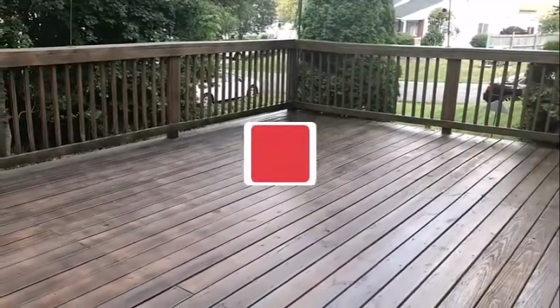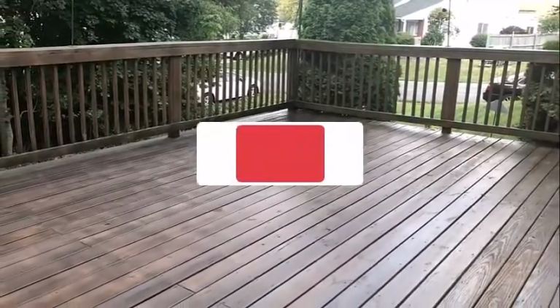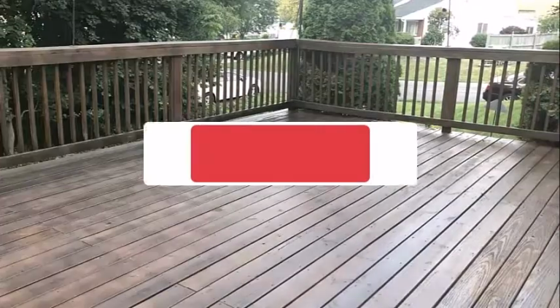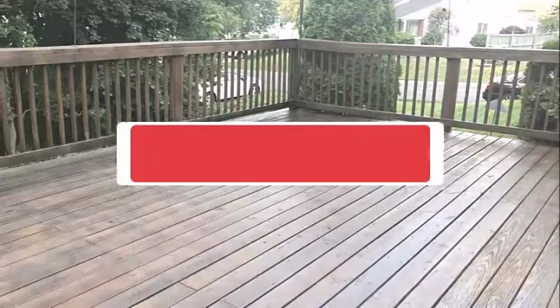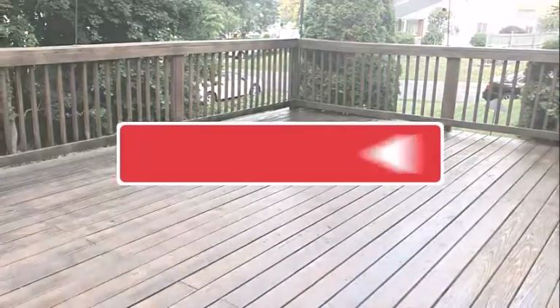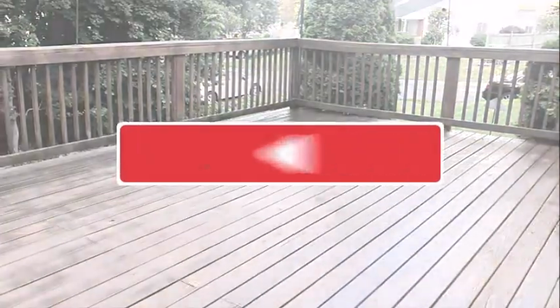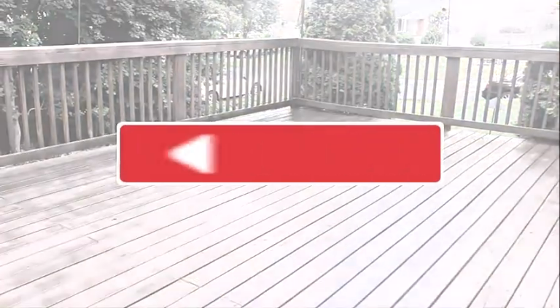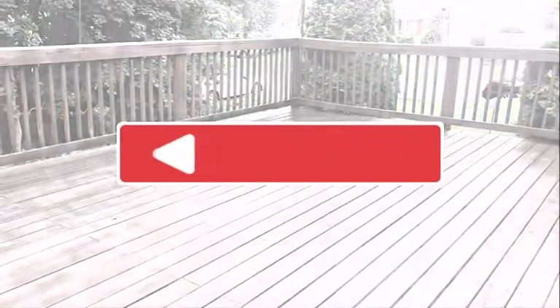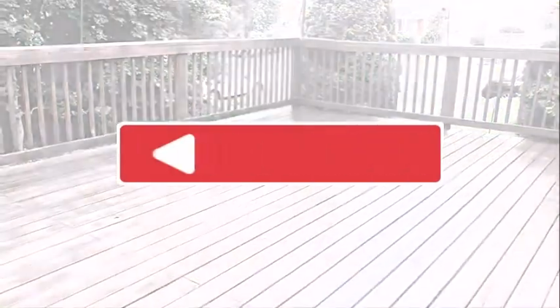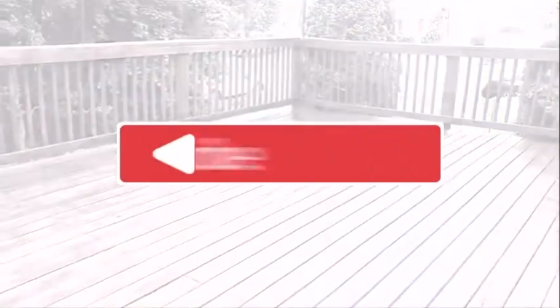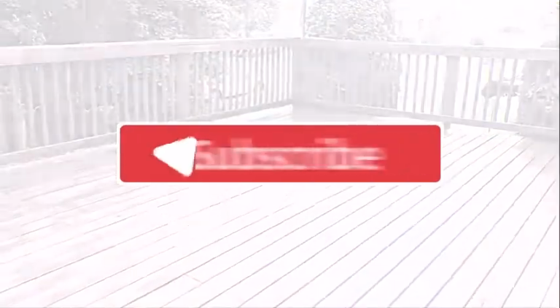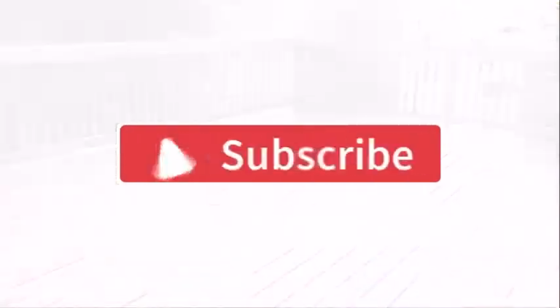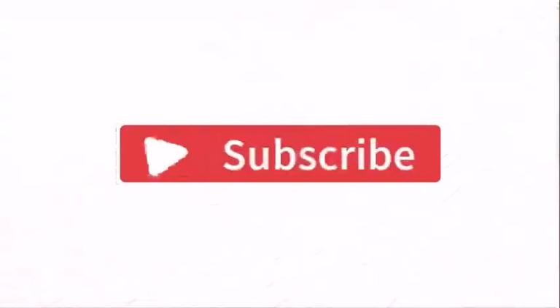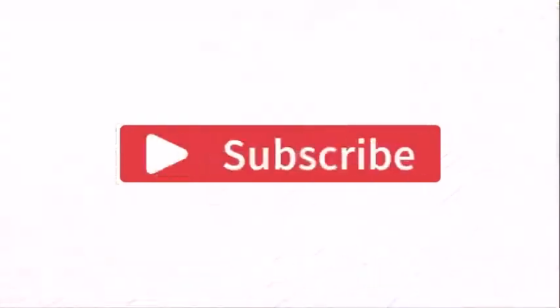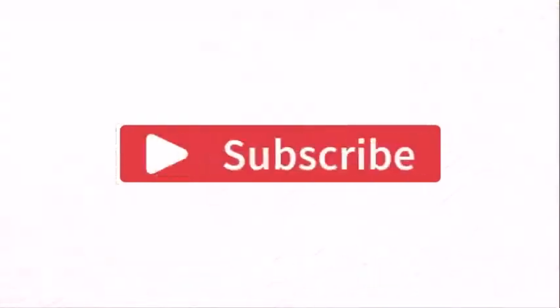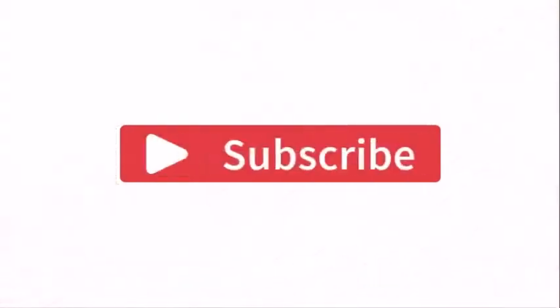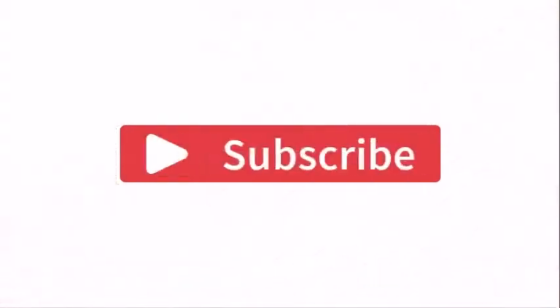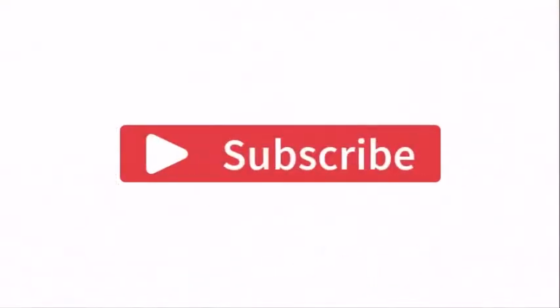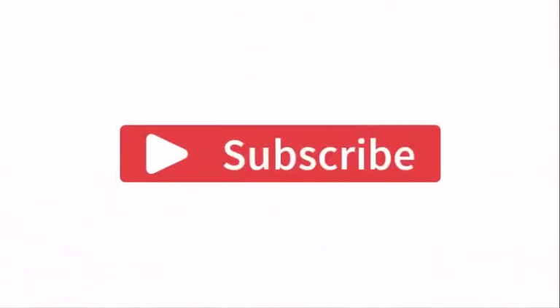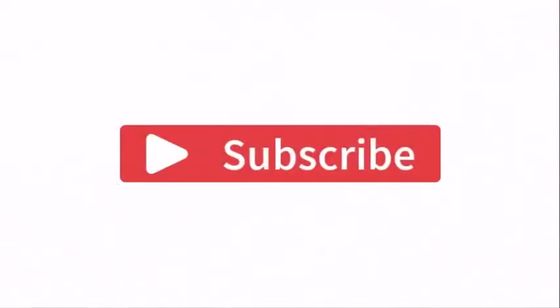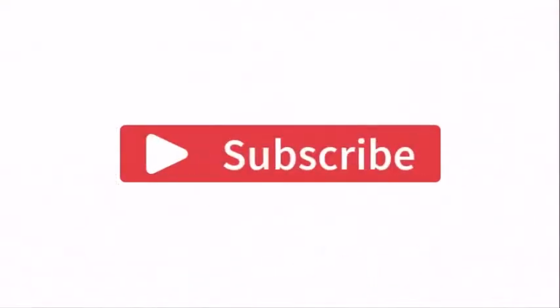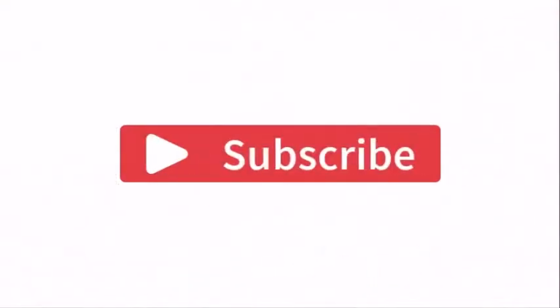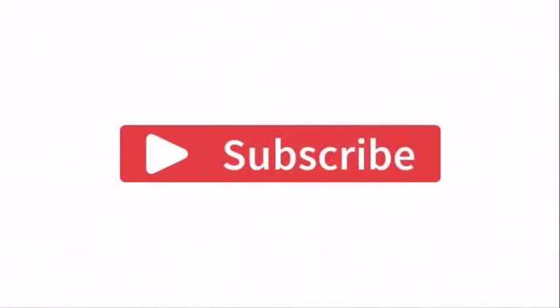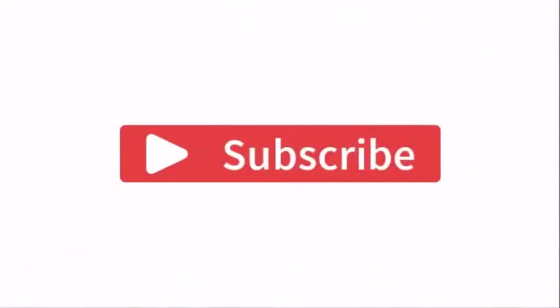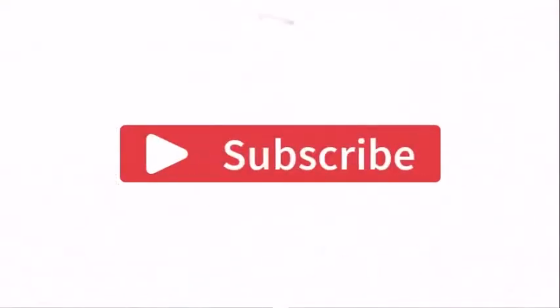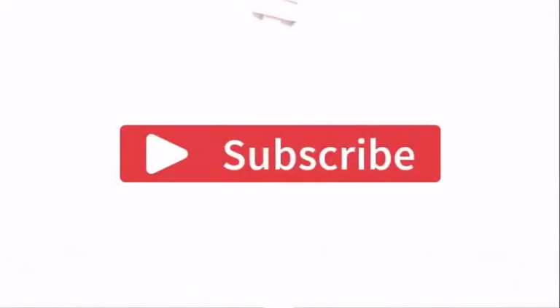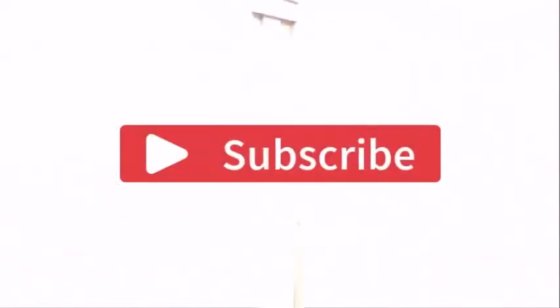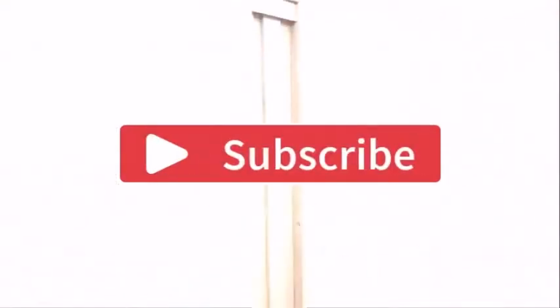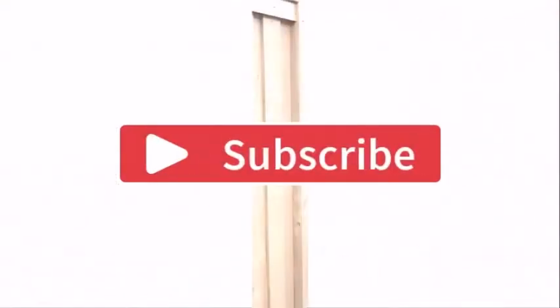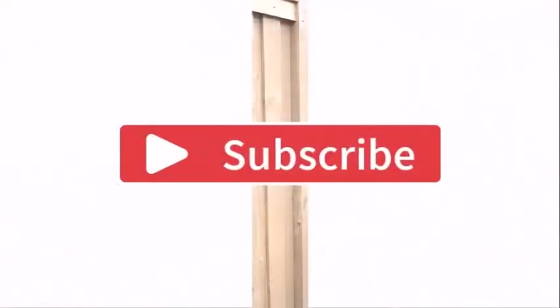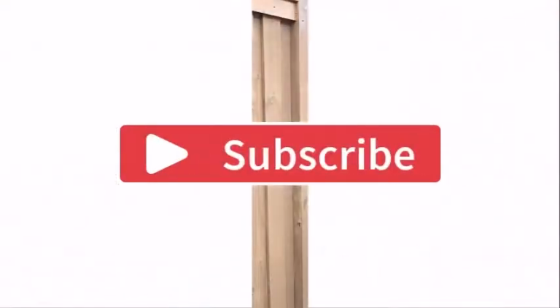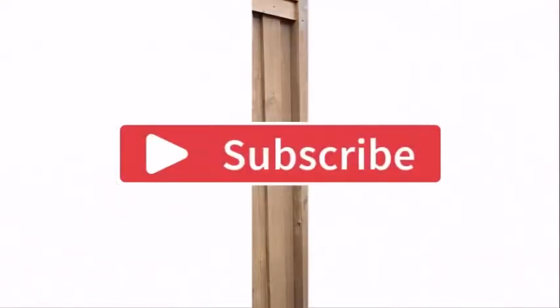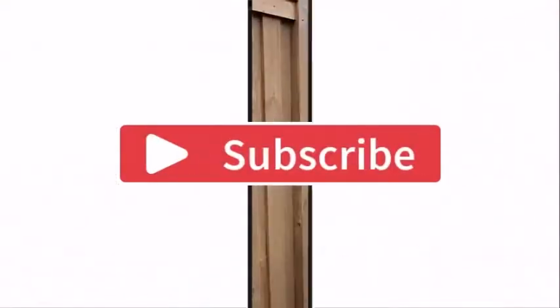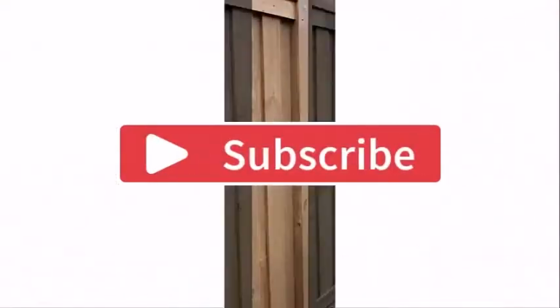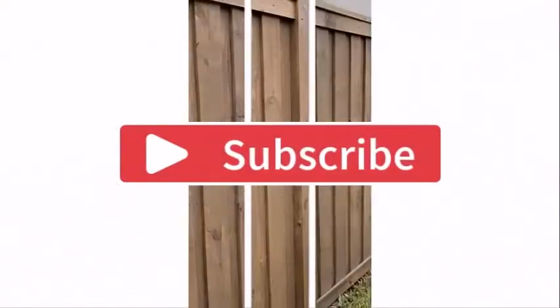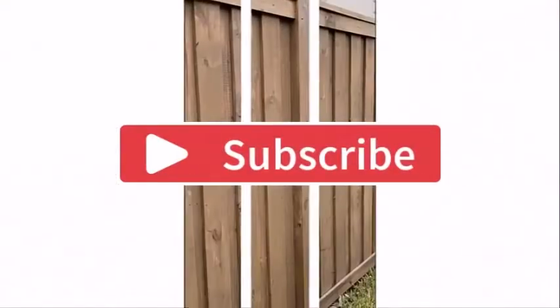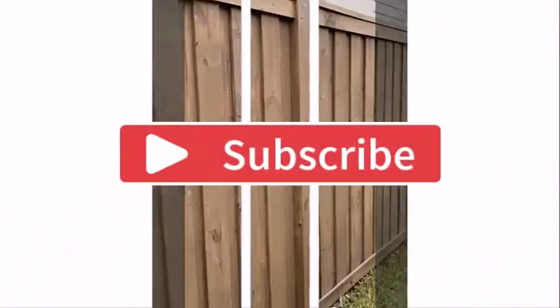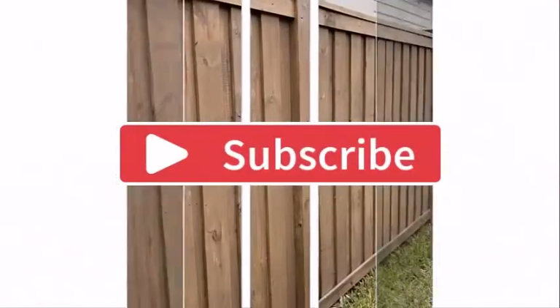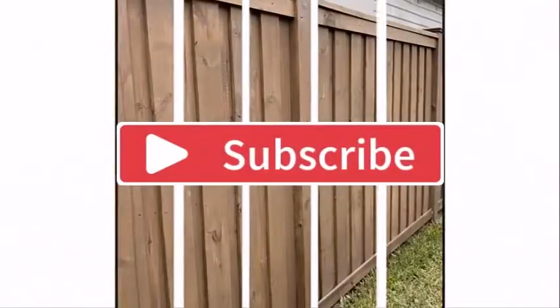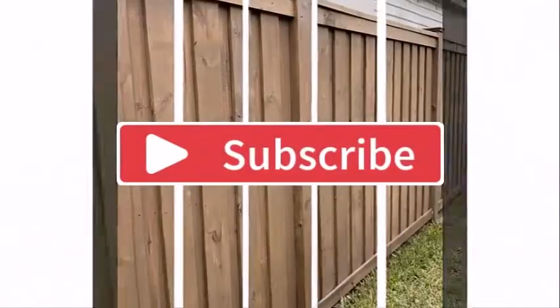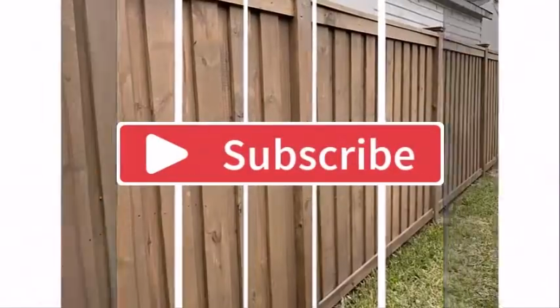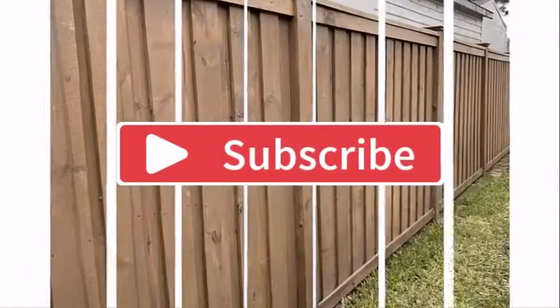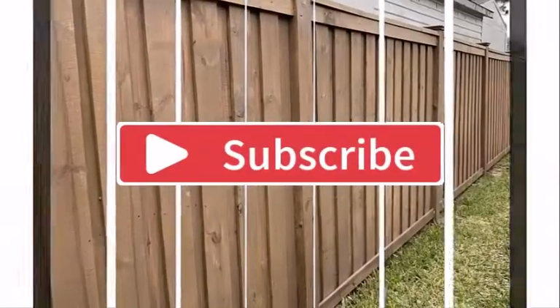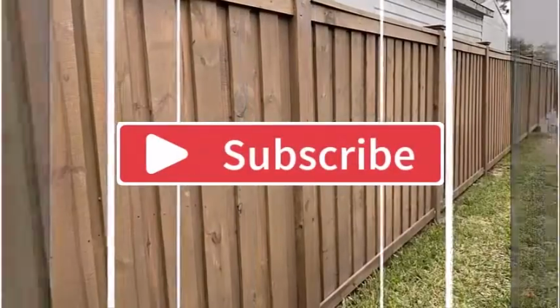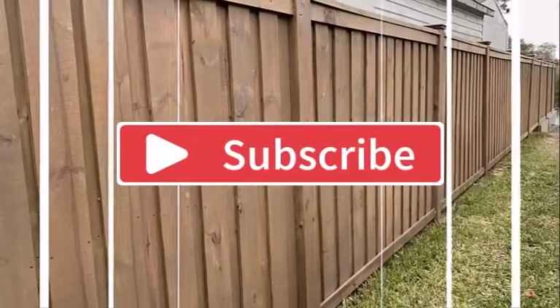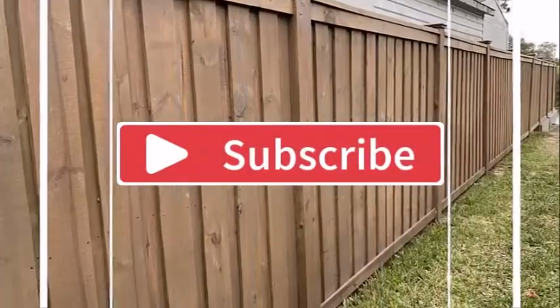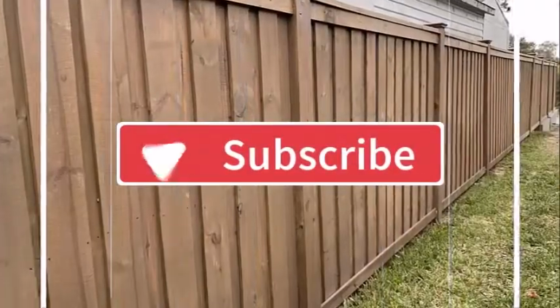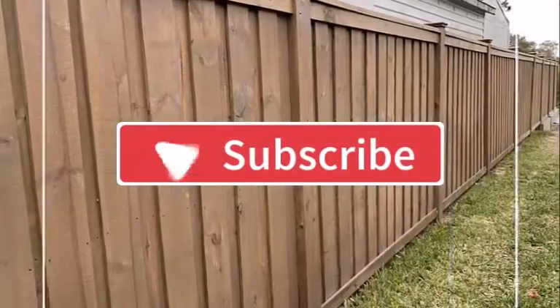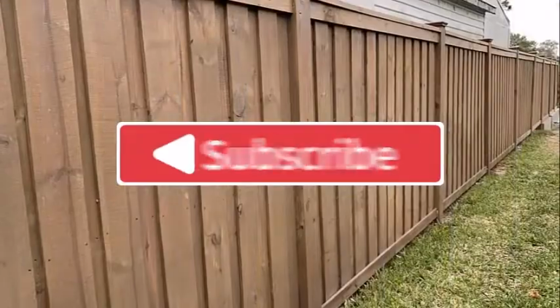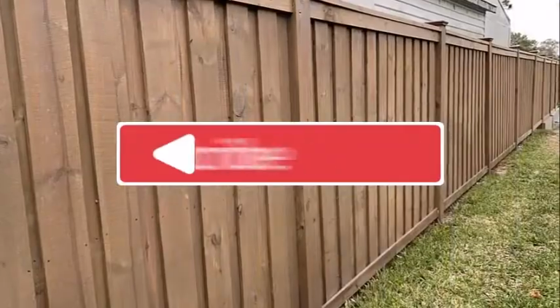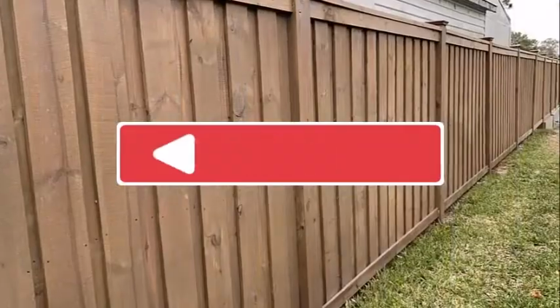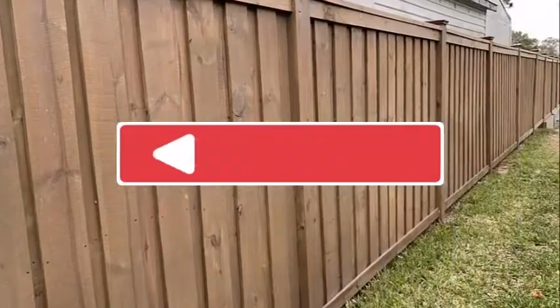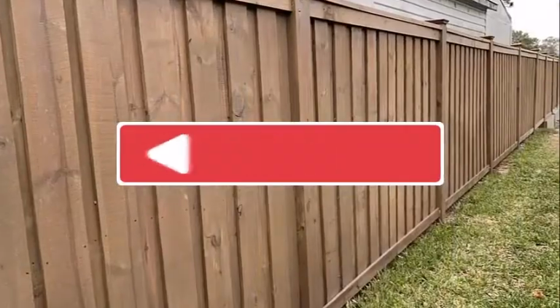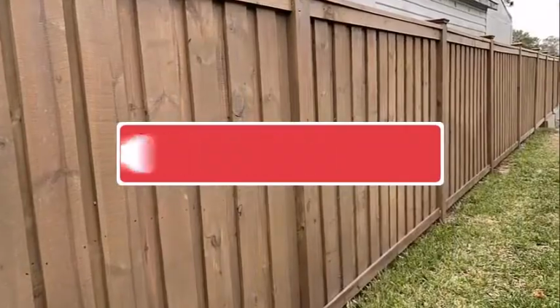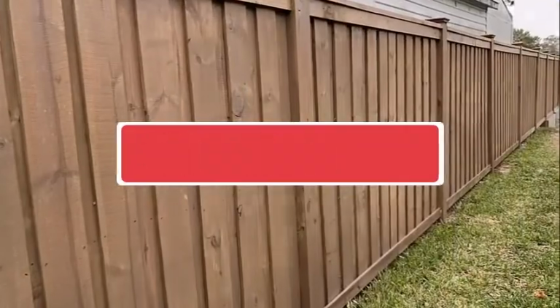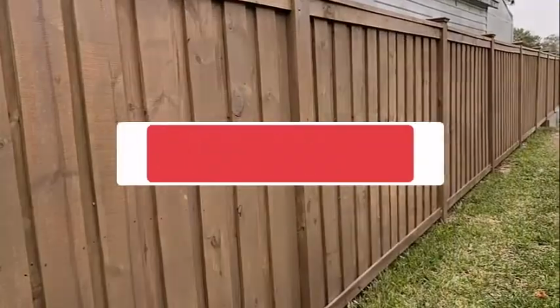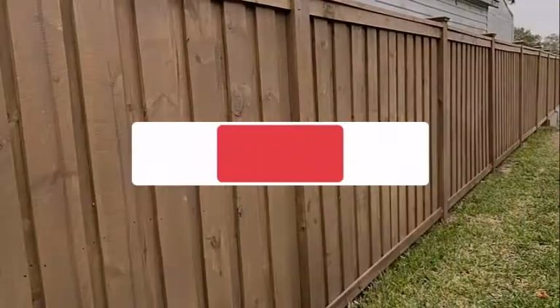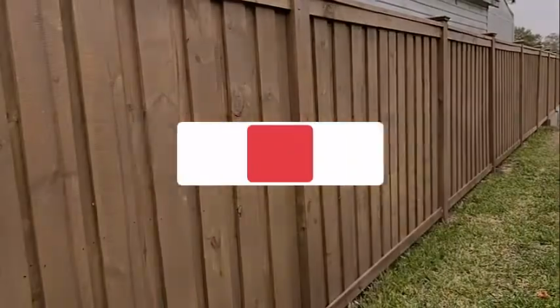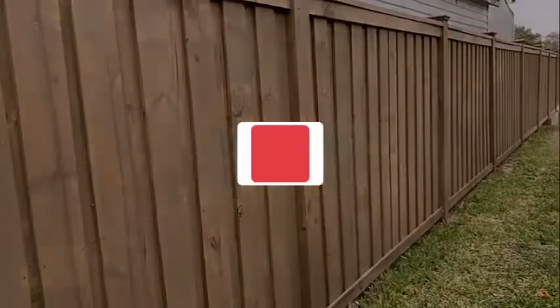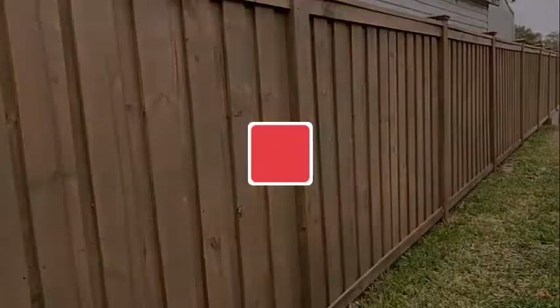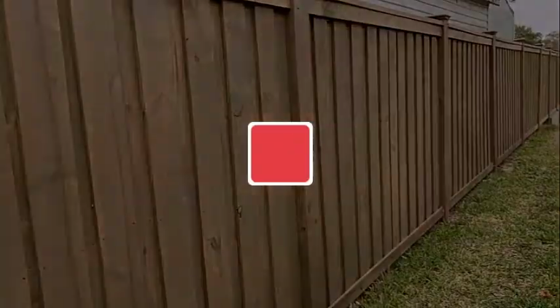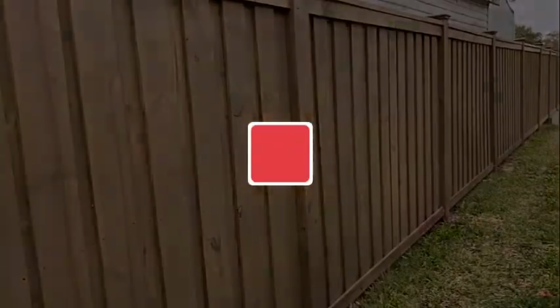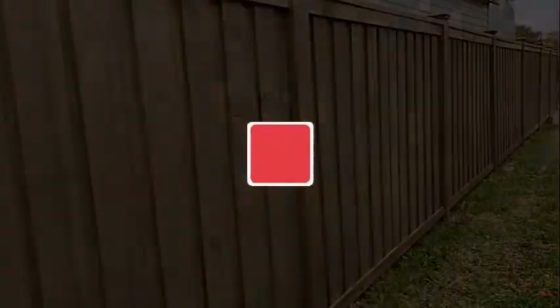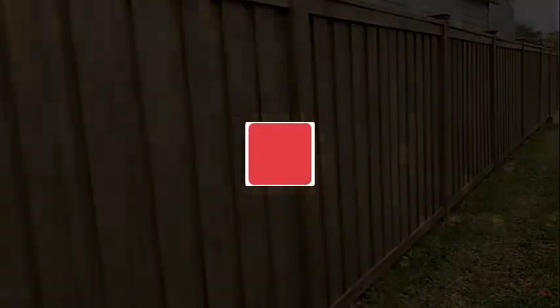That's all for today's video. Hope you enjoyed it. If you did, please like, share, and subscribe to my channel, and let me know your thoughts in the comment section below. Thanks for watching. Bye.